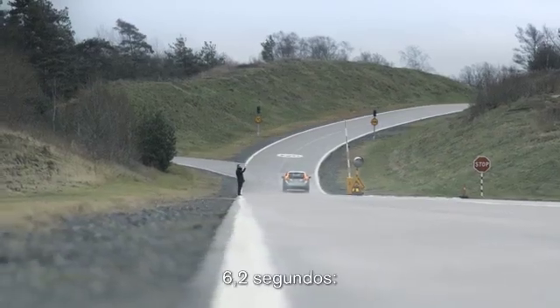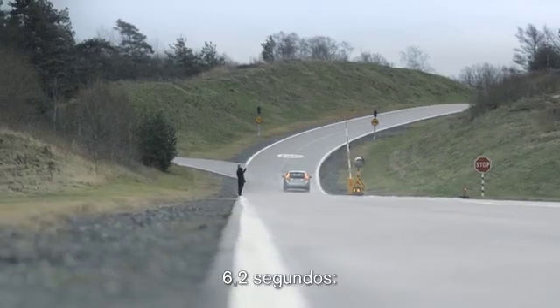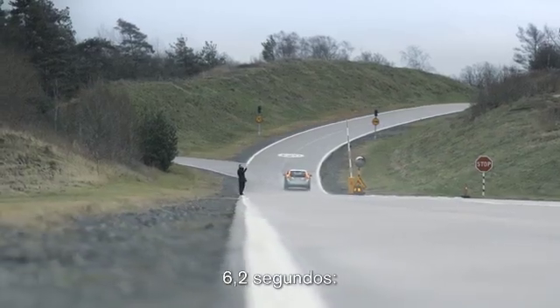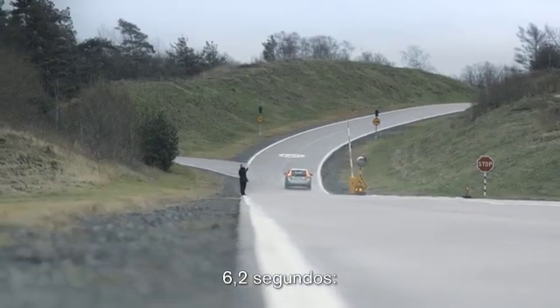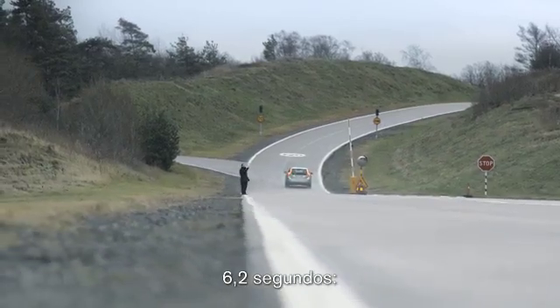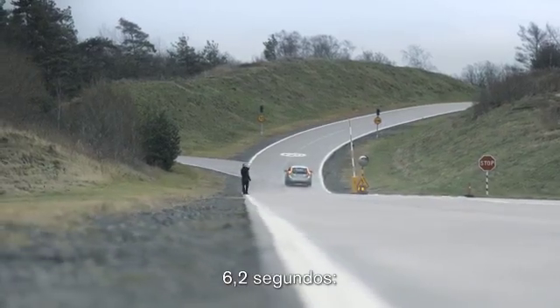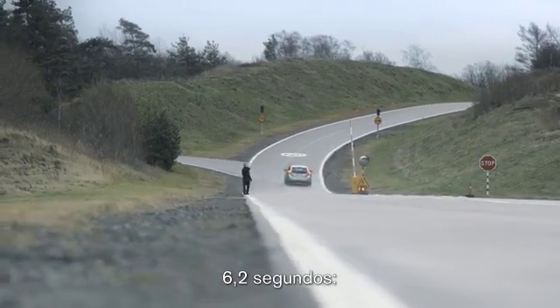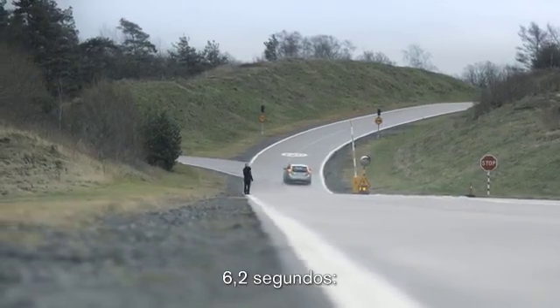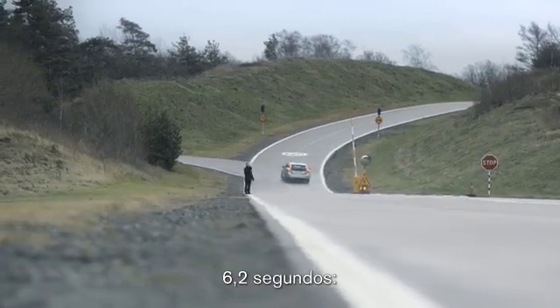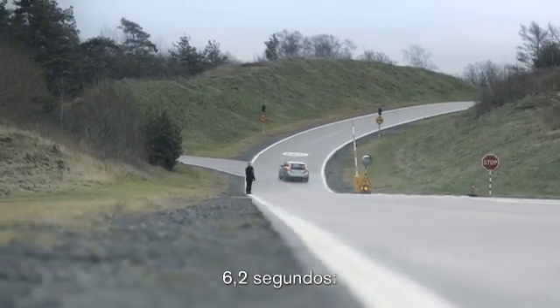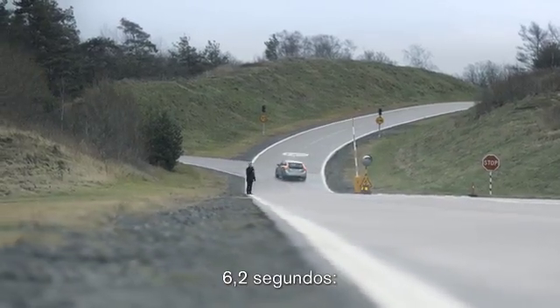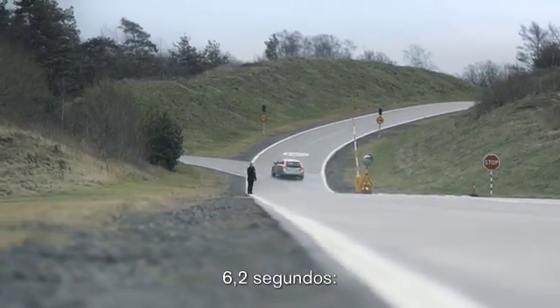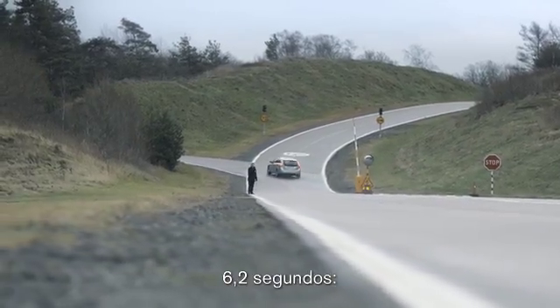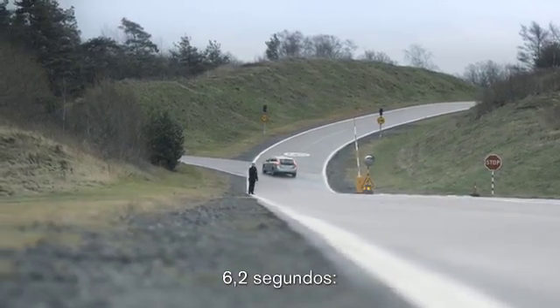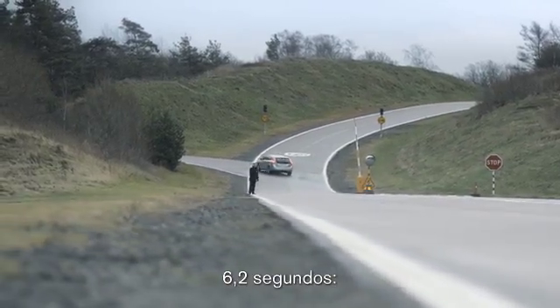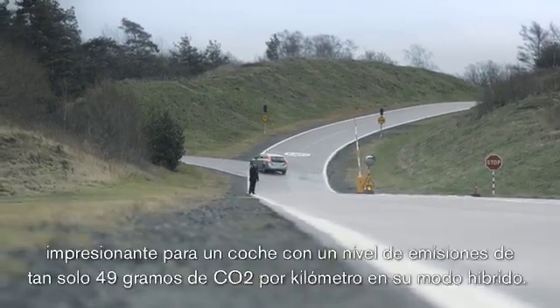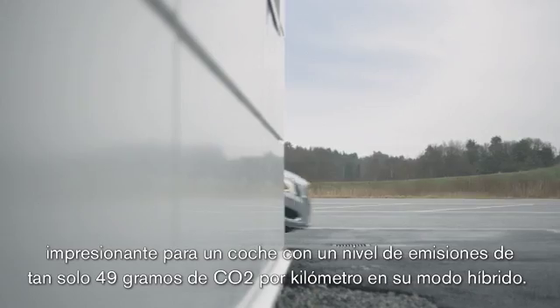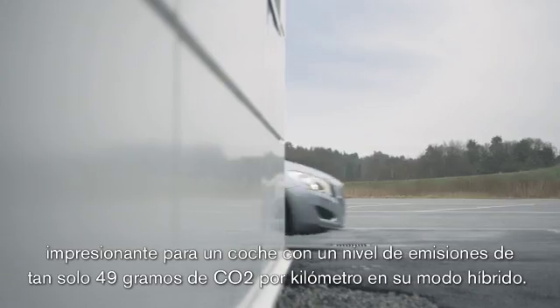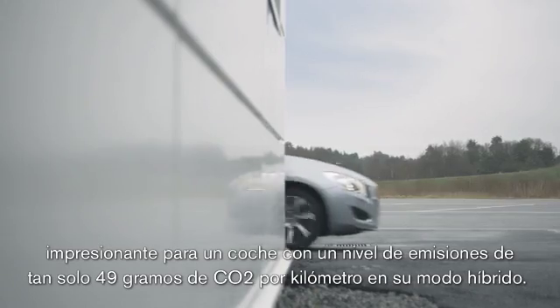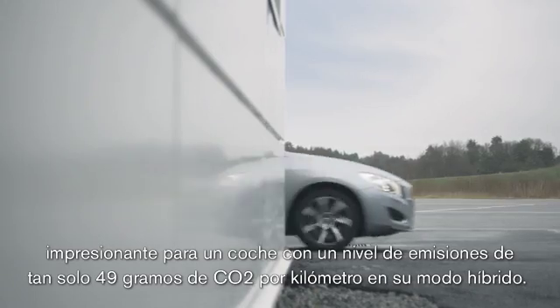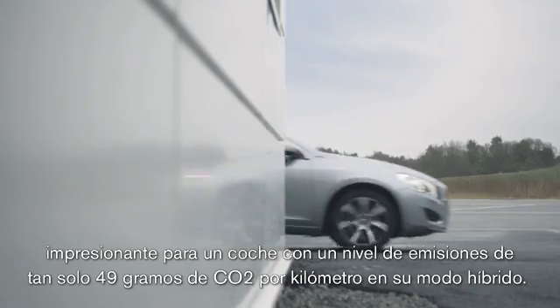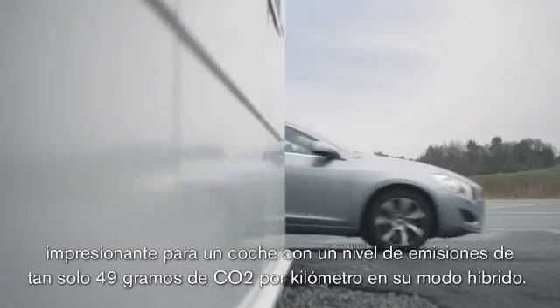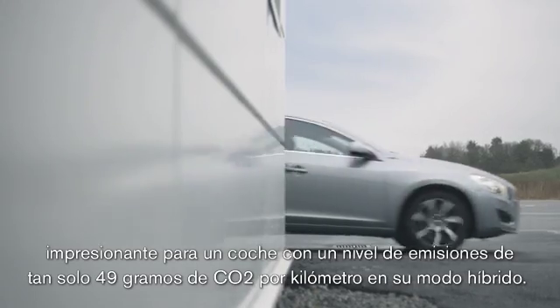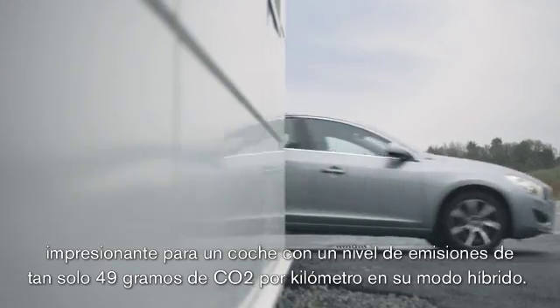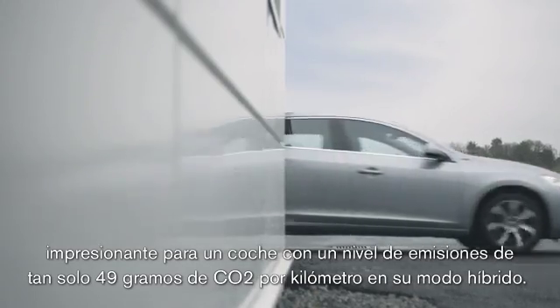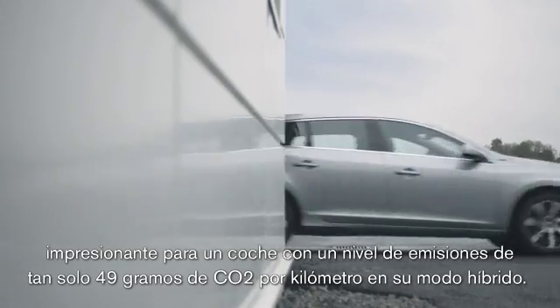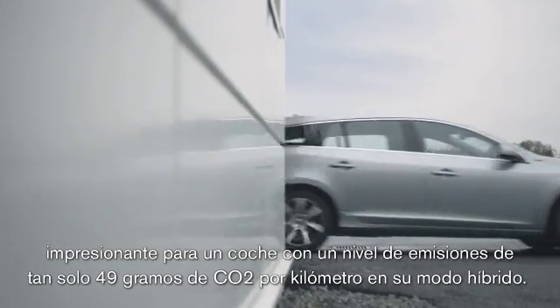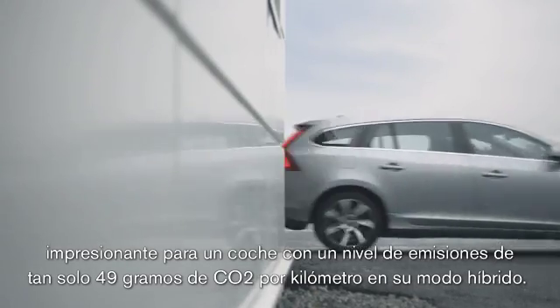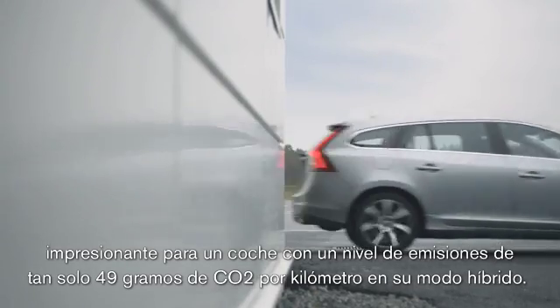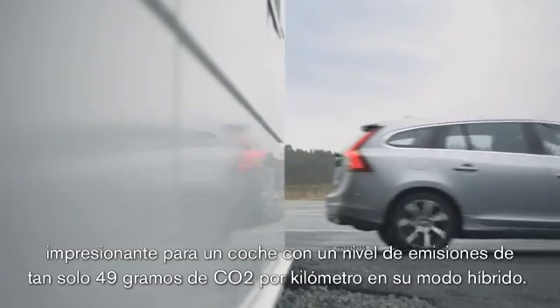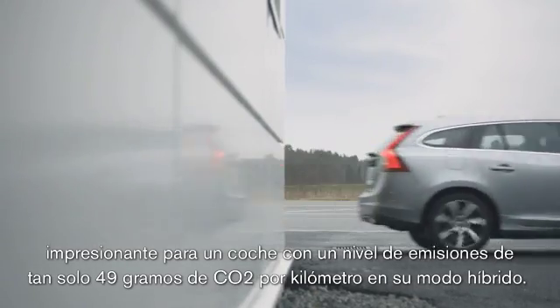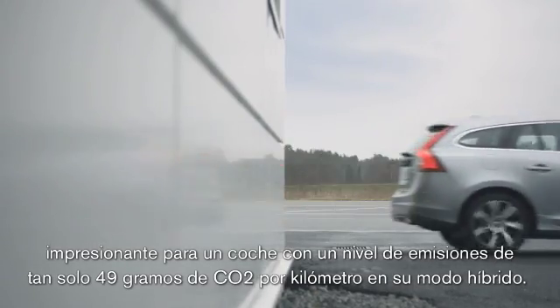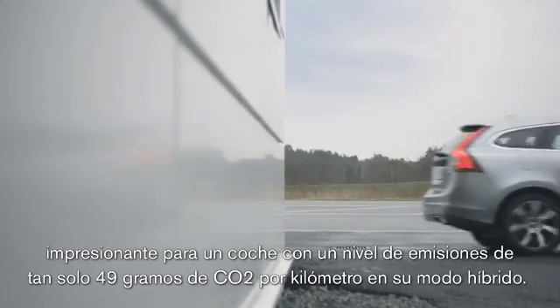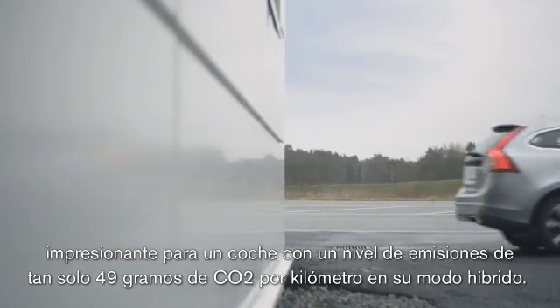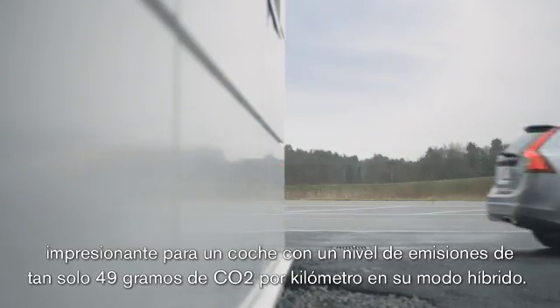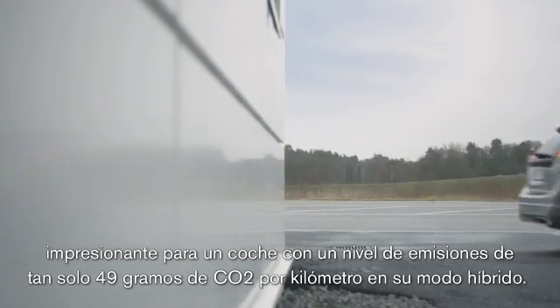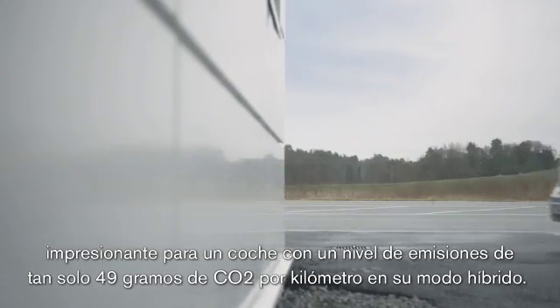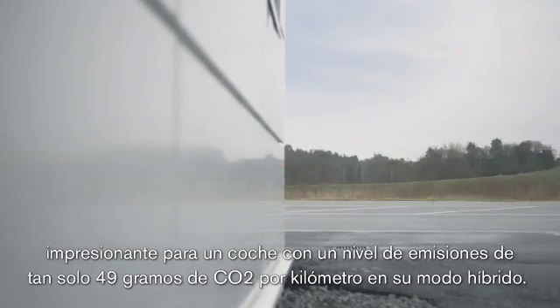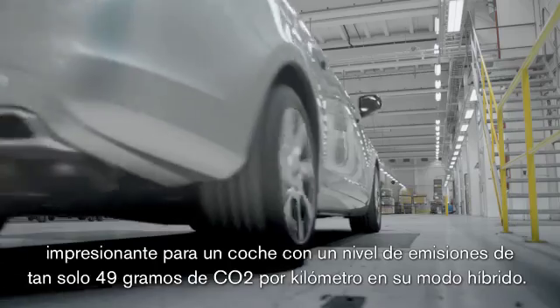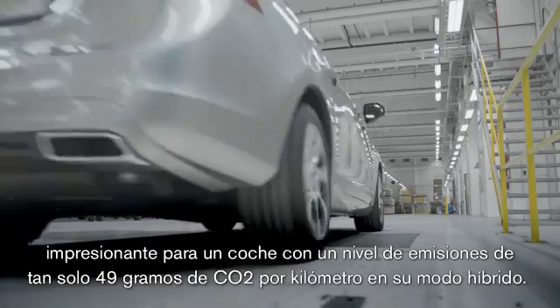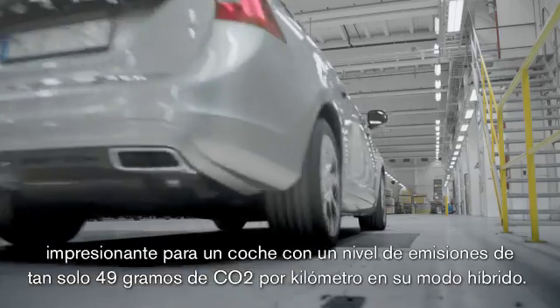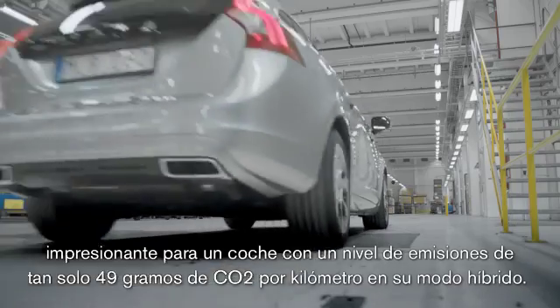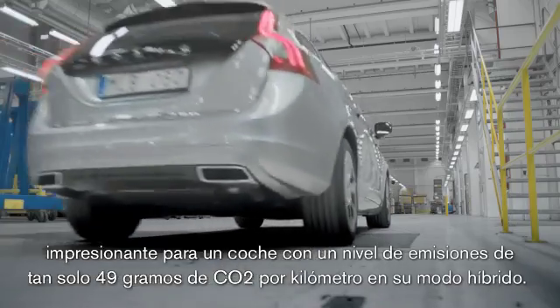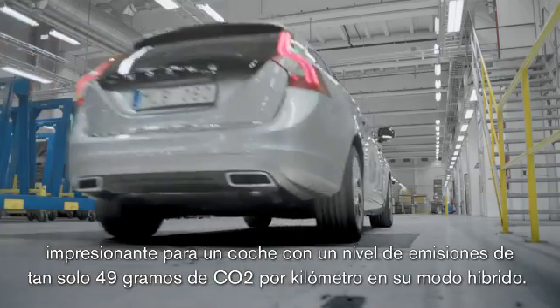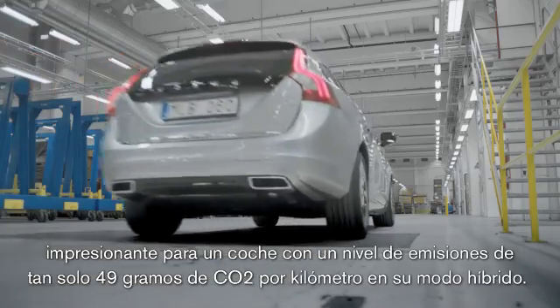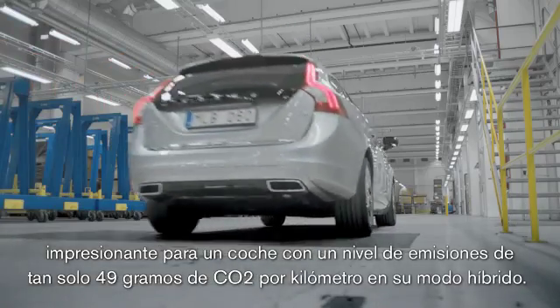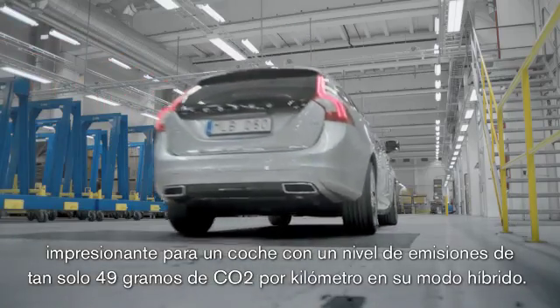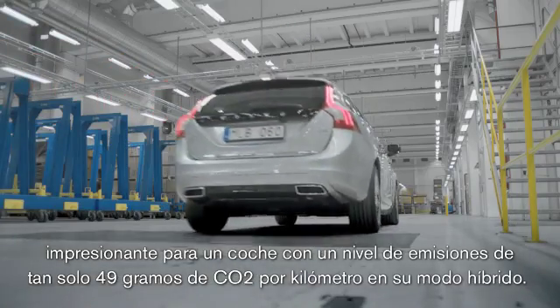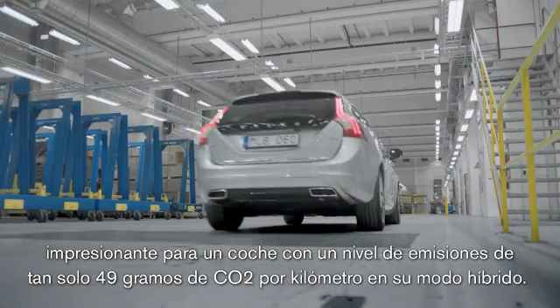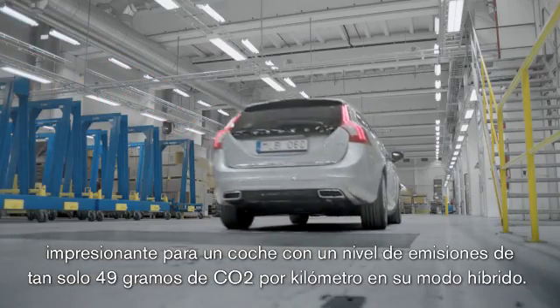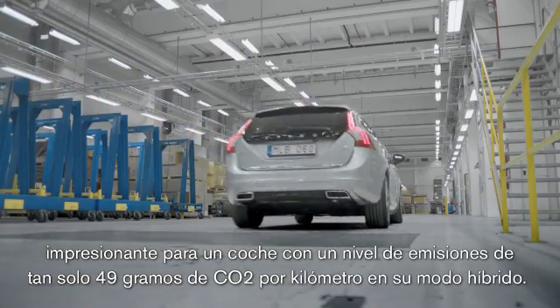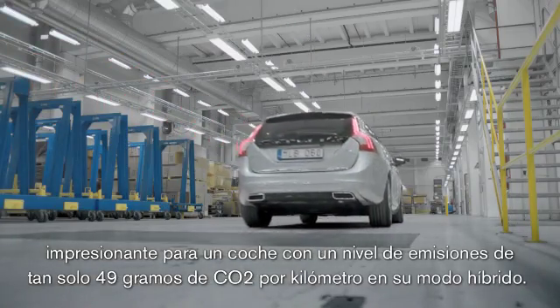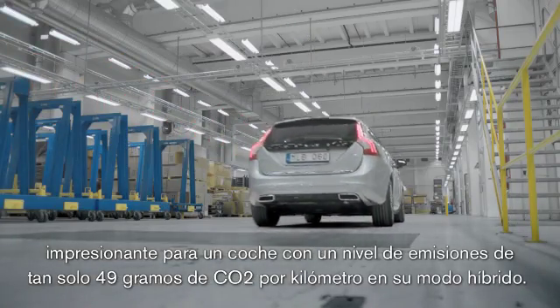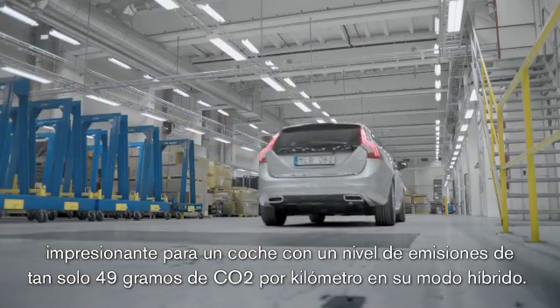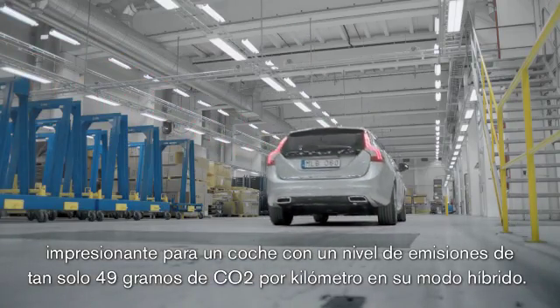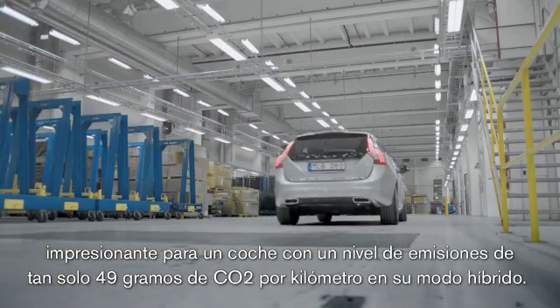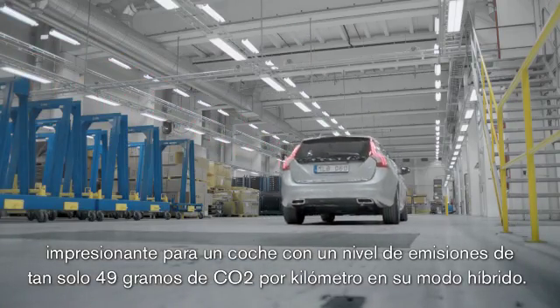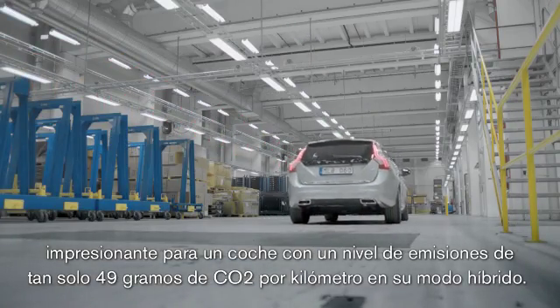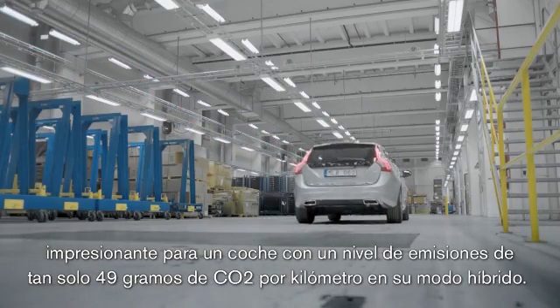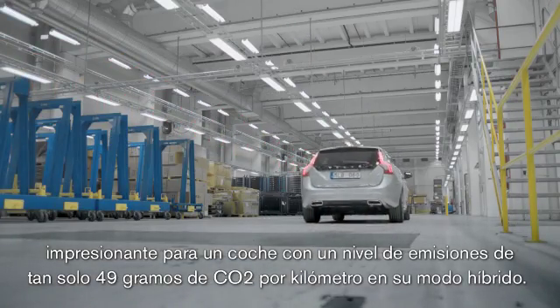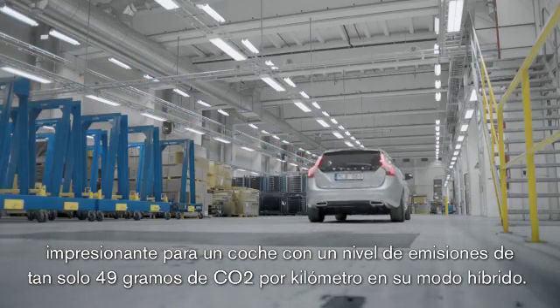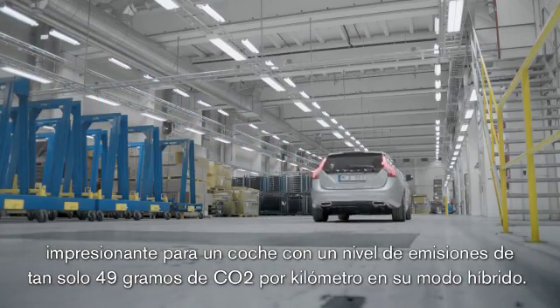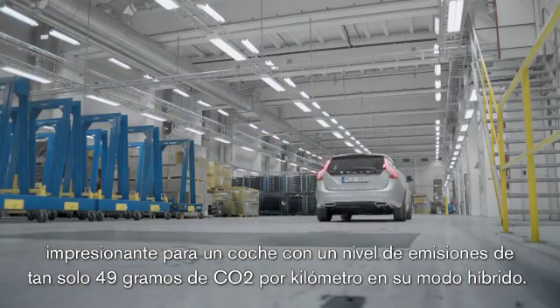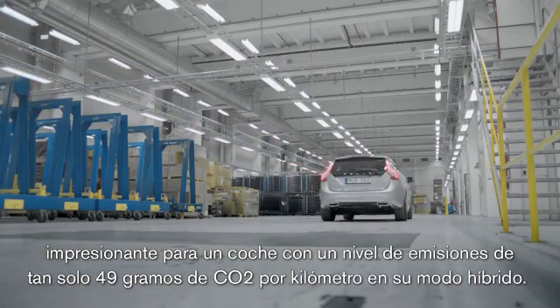6.2 seconds. Impressive in a car that can emit as little as 49 grams of CO2 per kilometer in its hybrid mode.